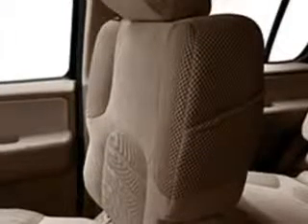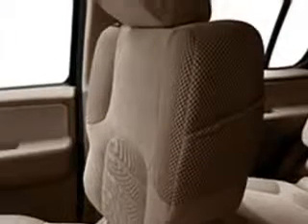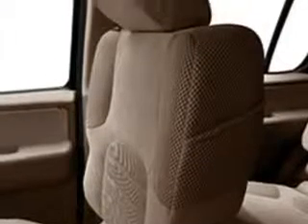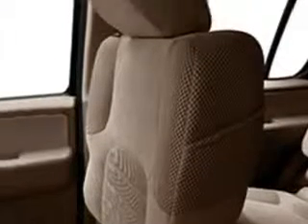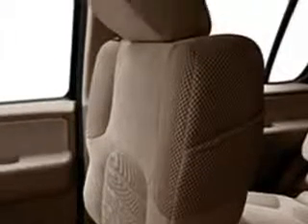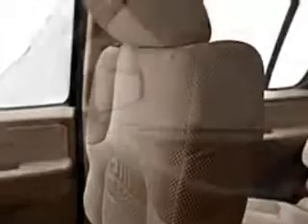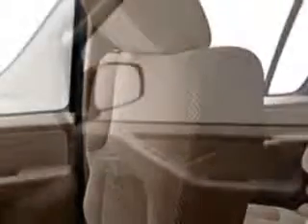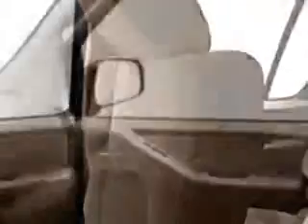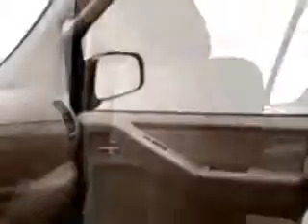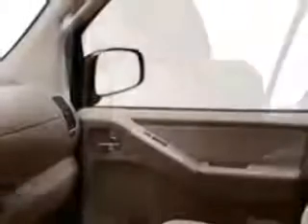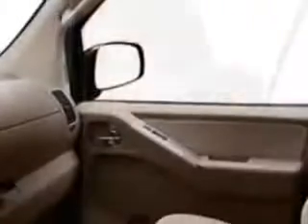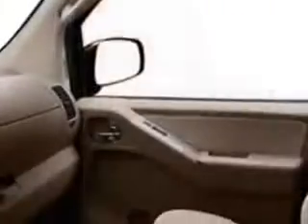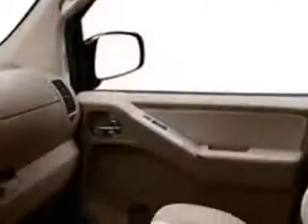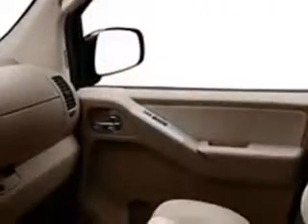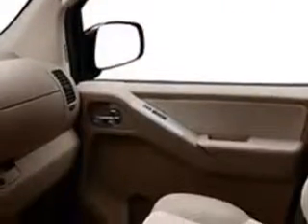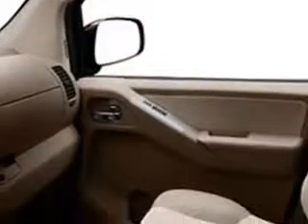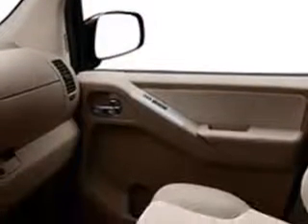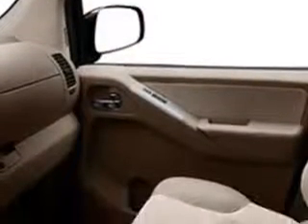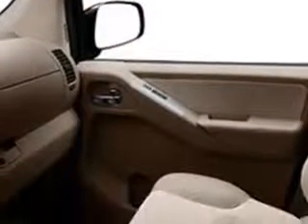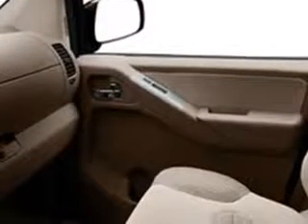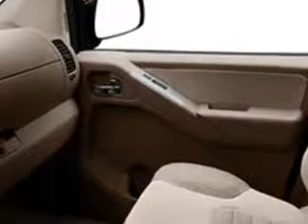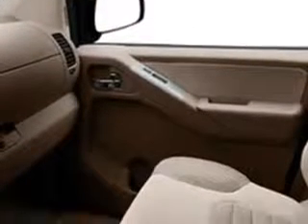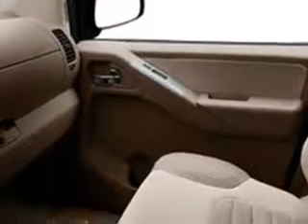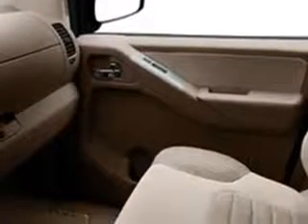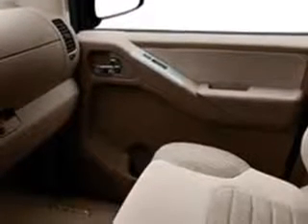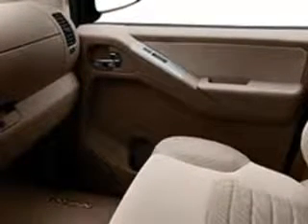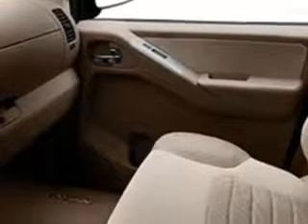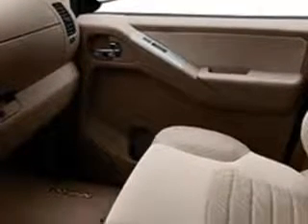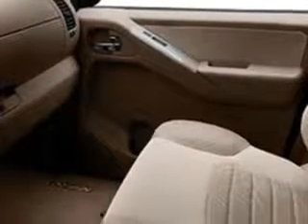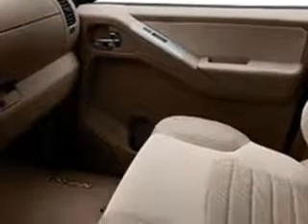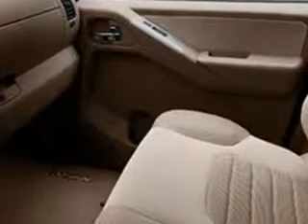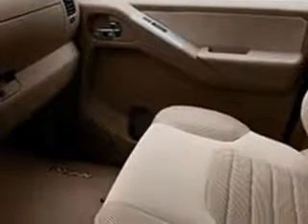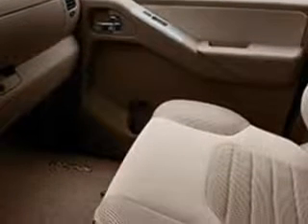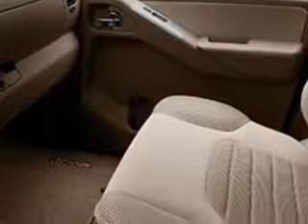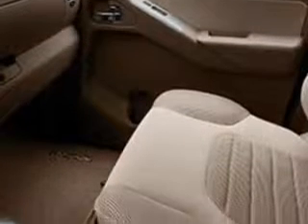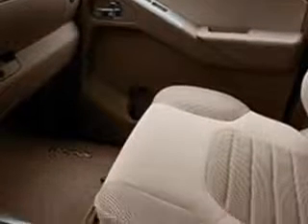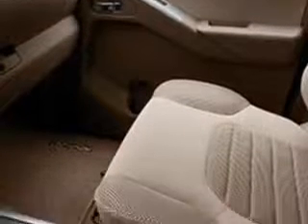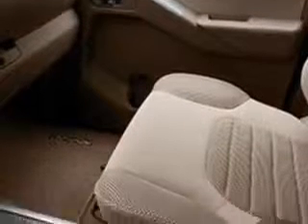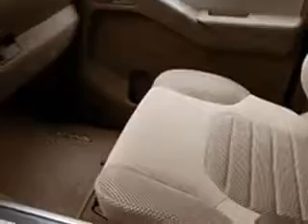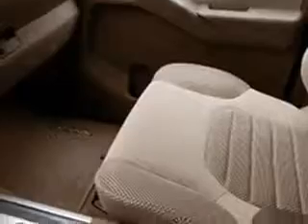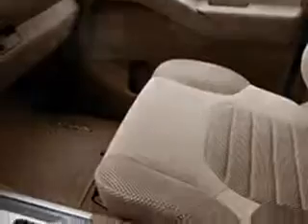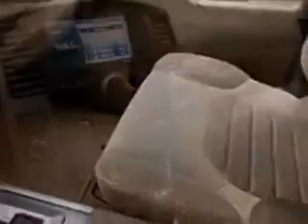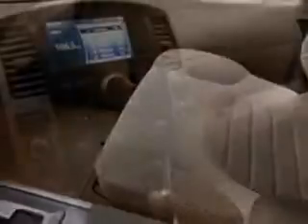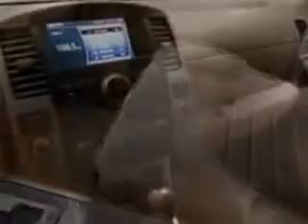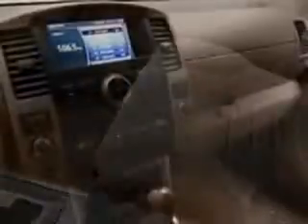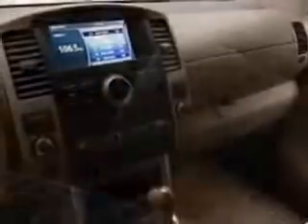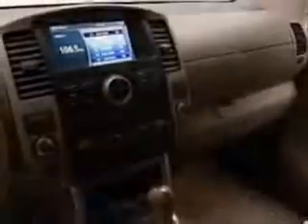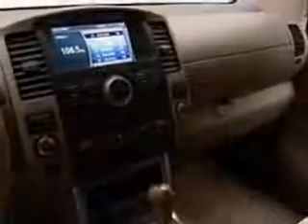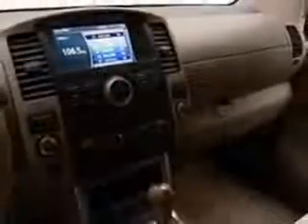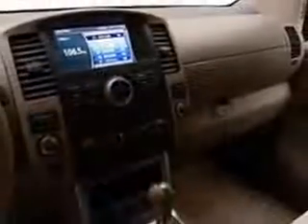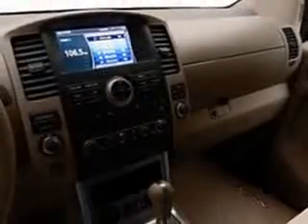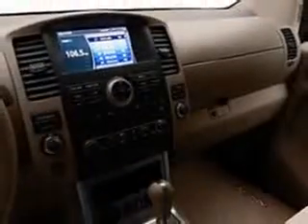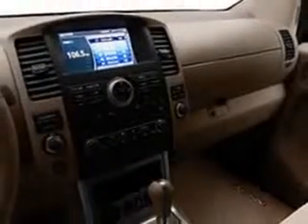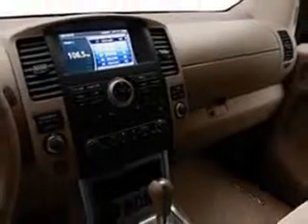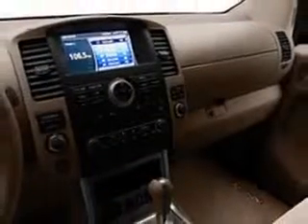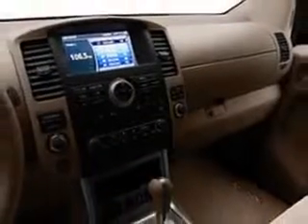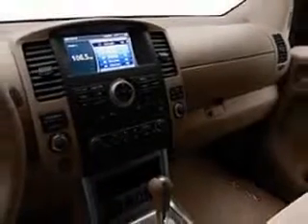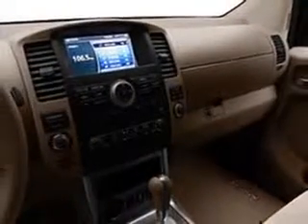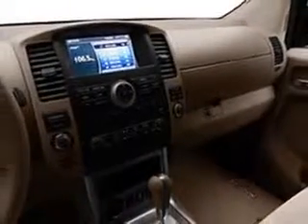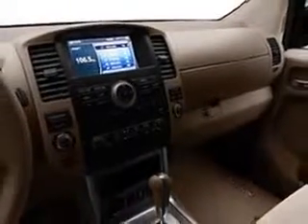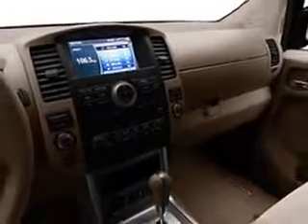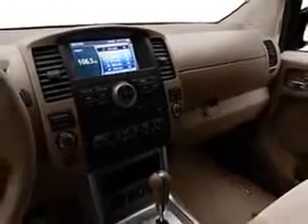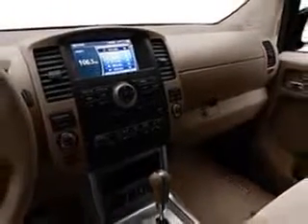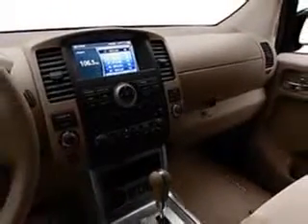Enjoy the drive, feel safe, and have peace of mind in this 2012 Nissan Pathfinder. See us at Tom Peacock Nissan Used Cars today.